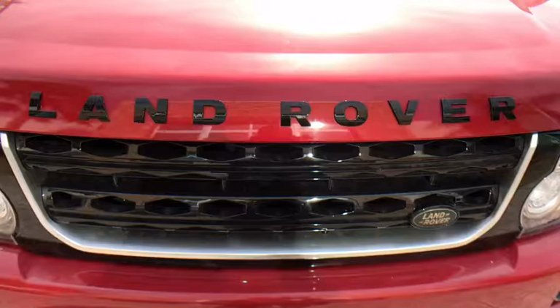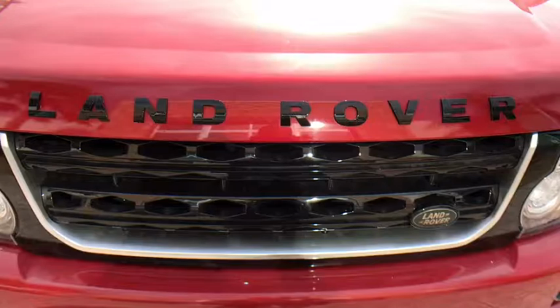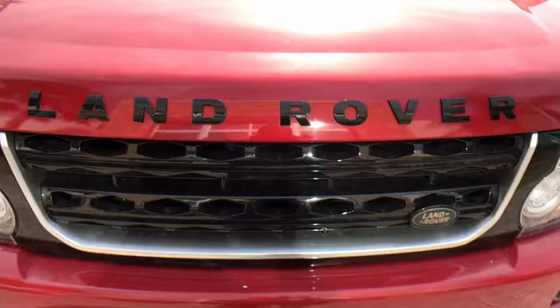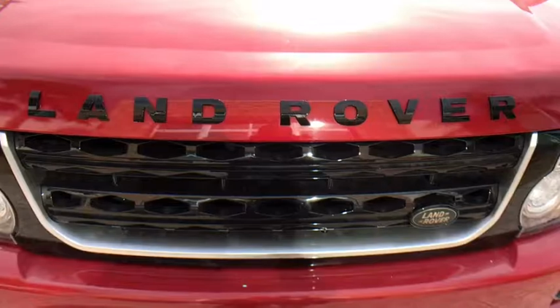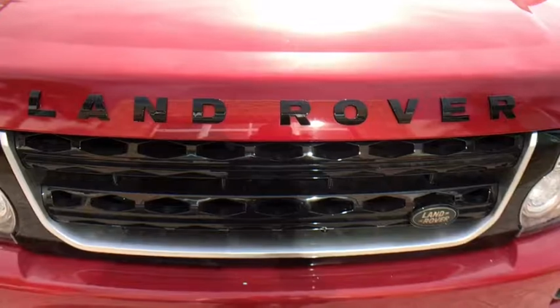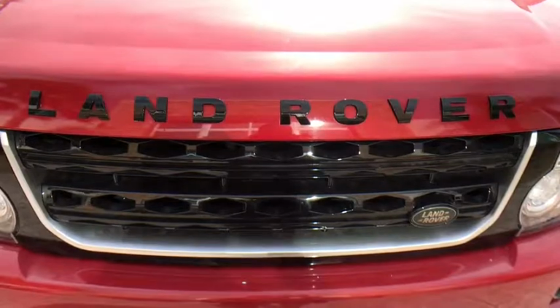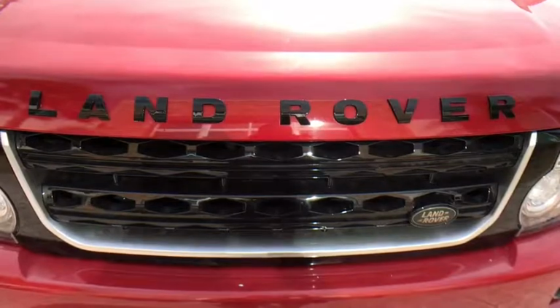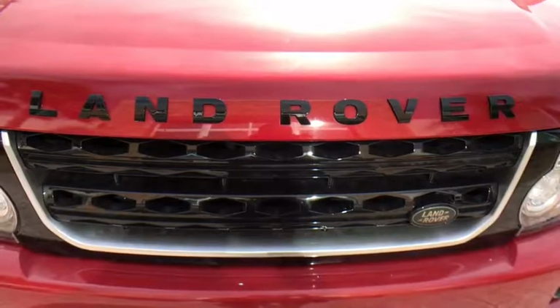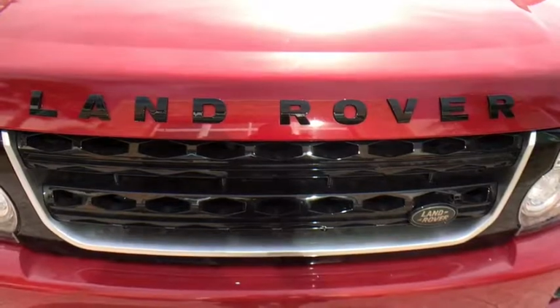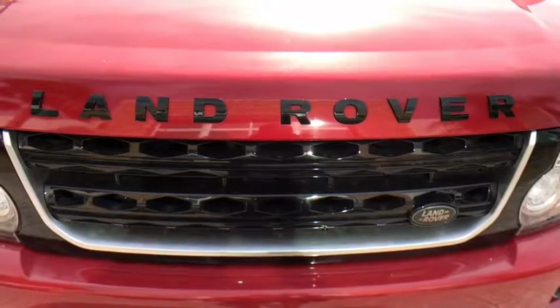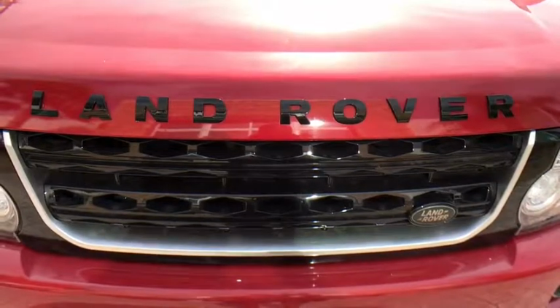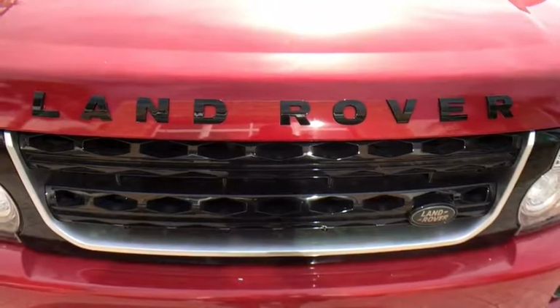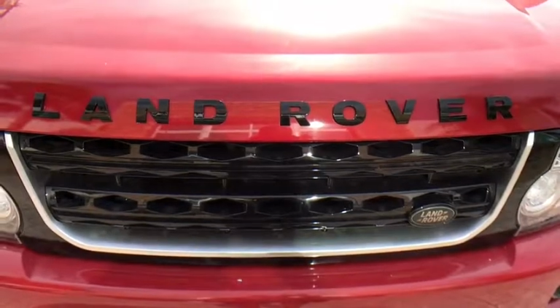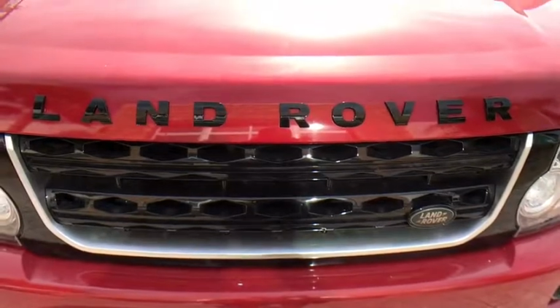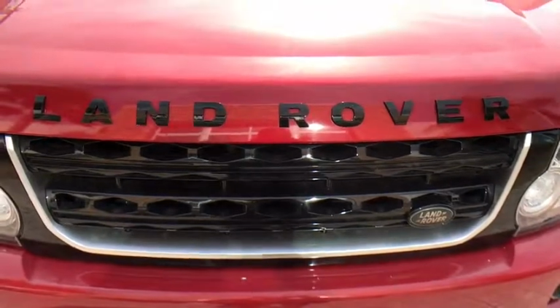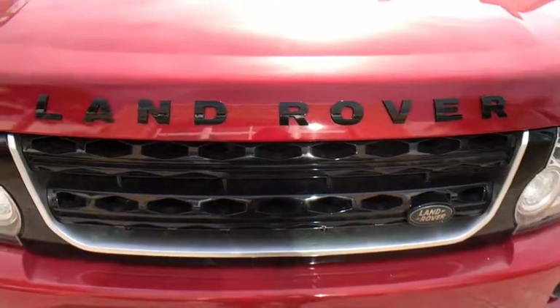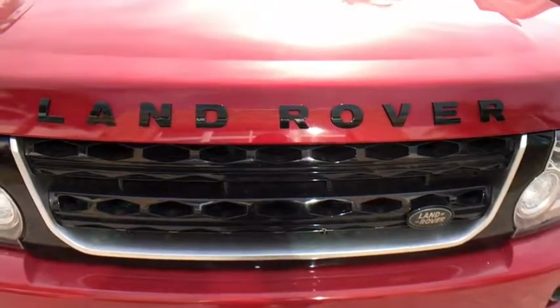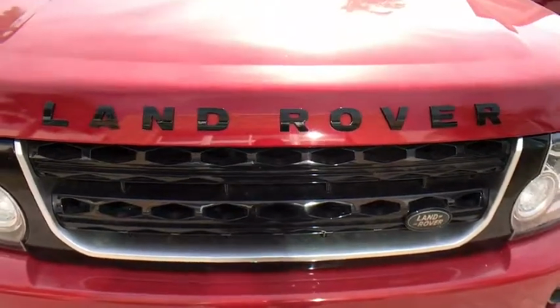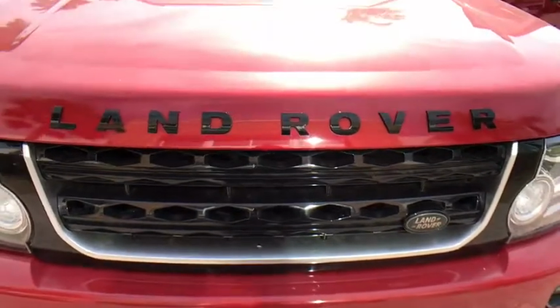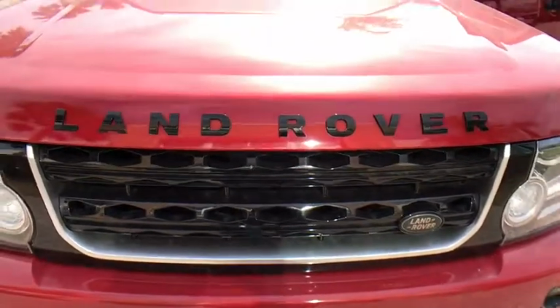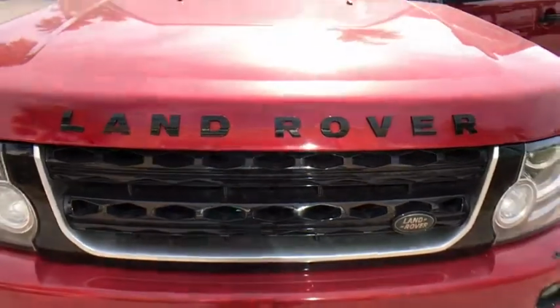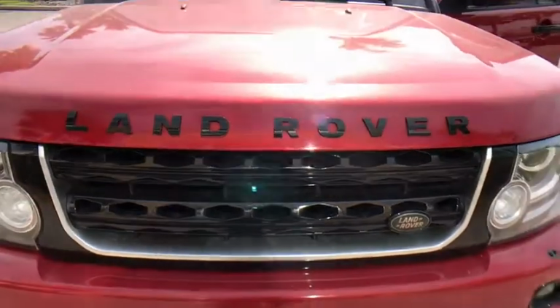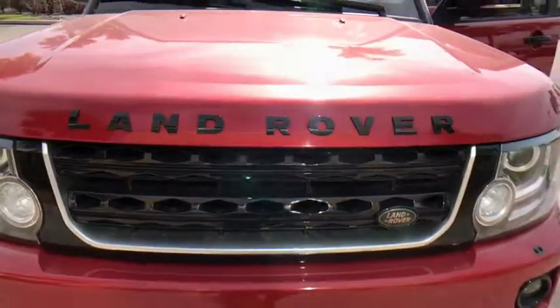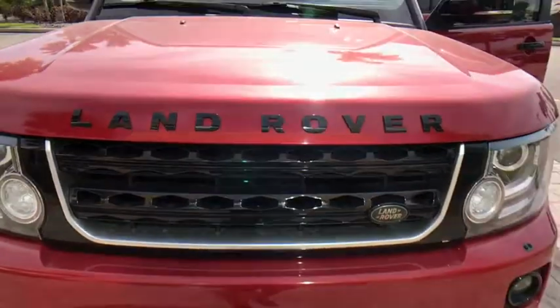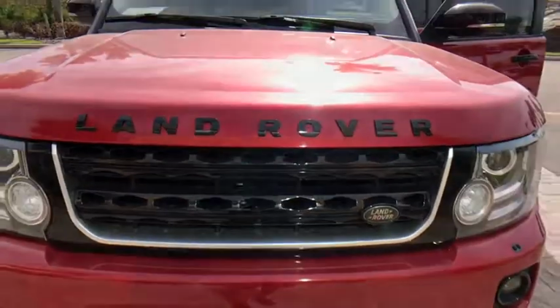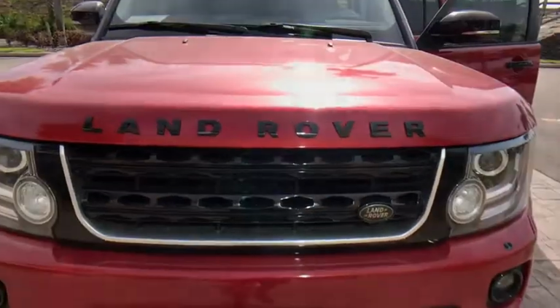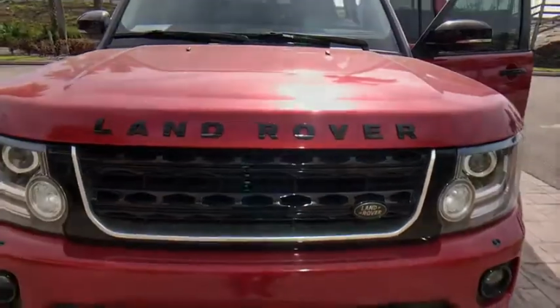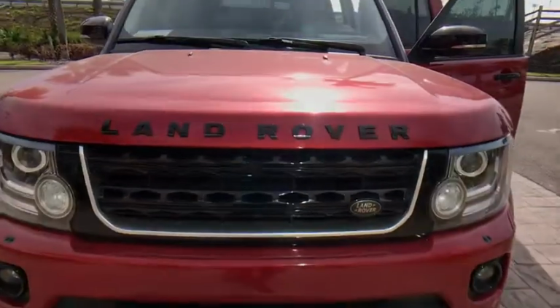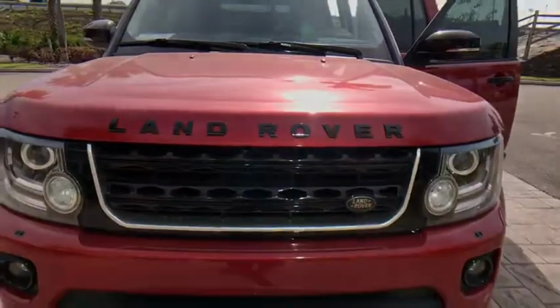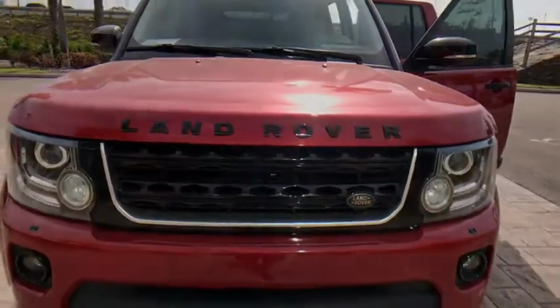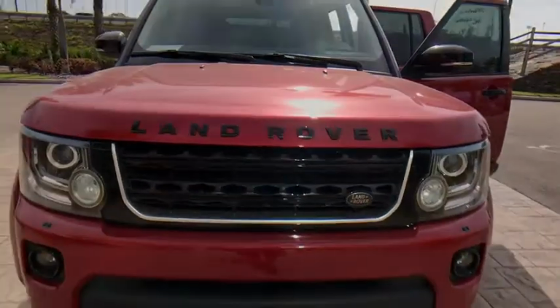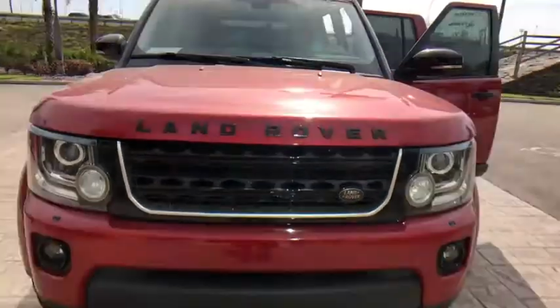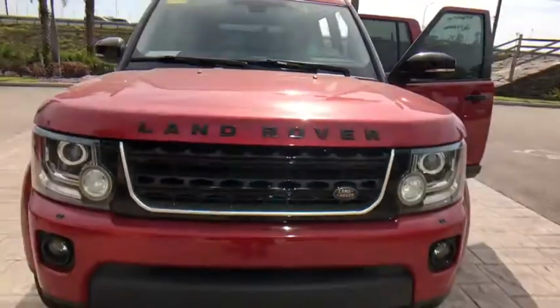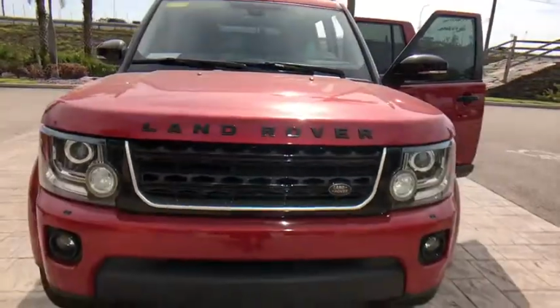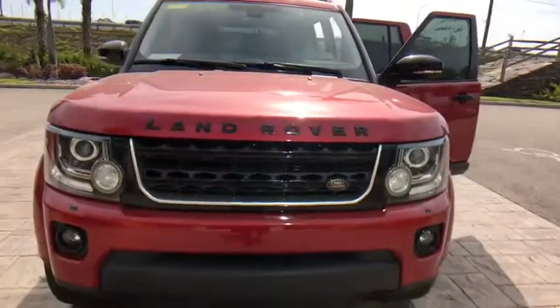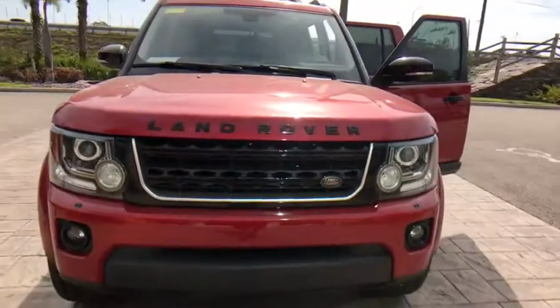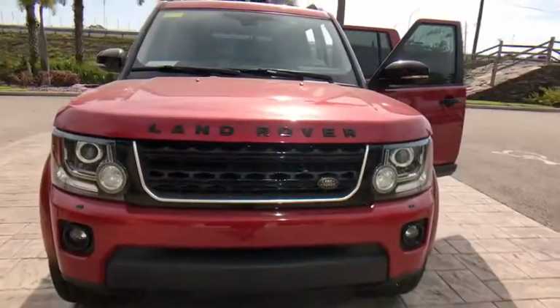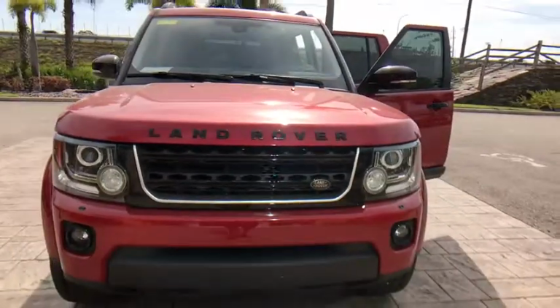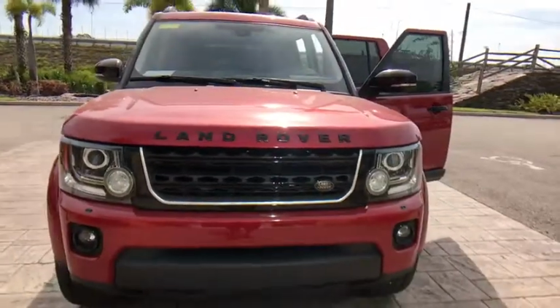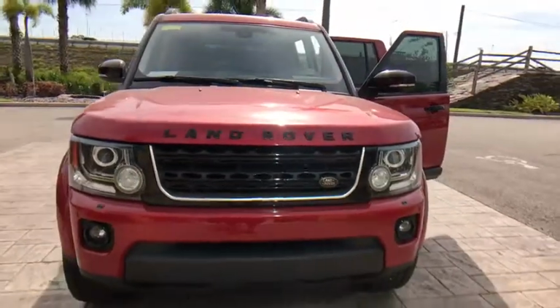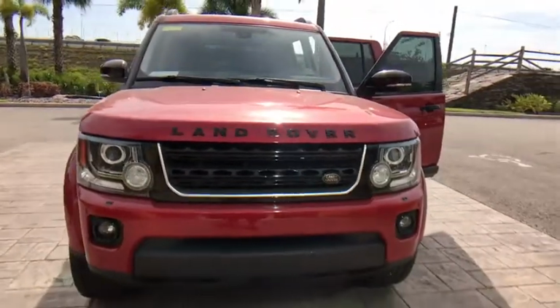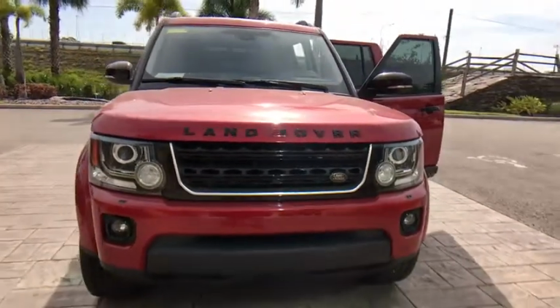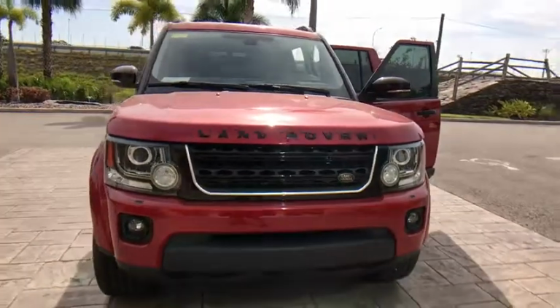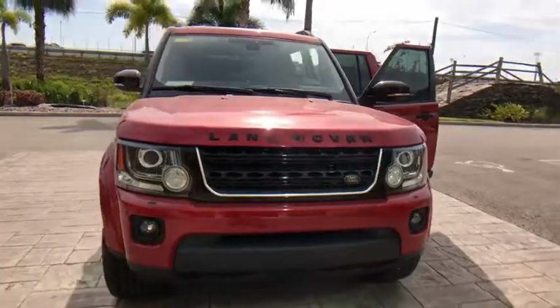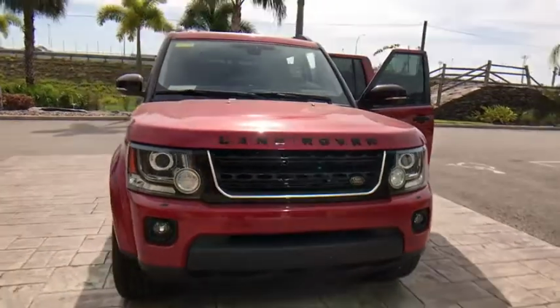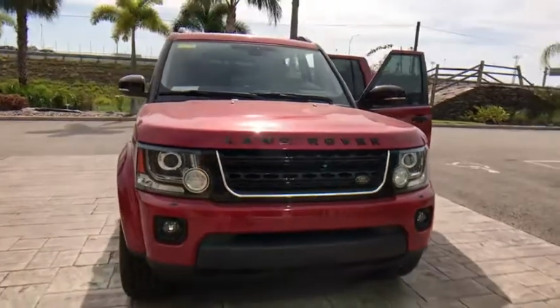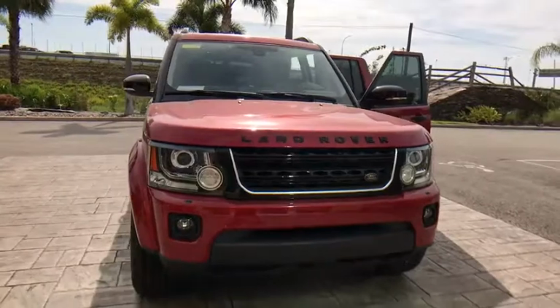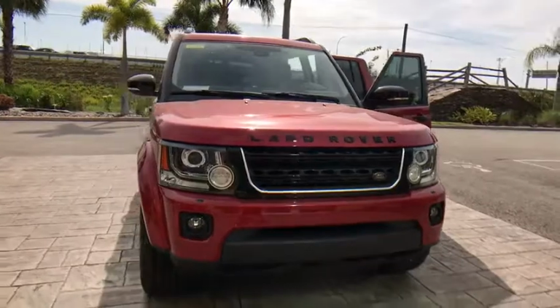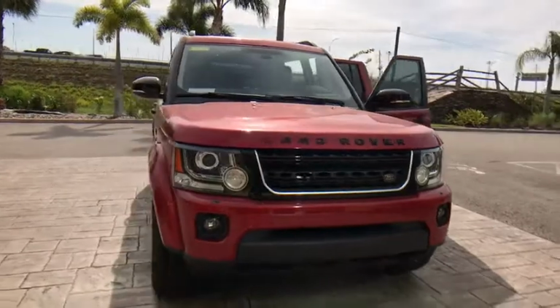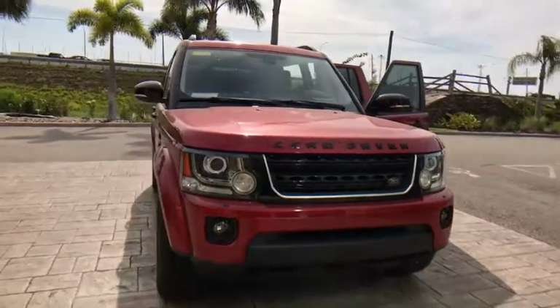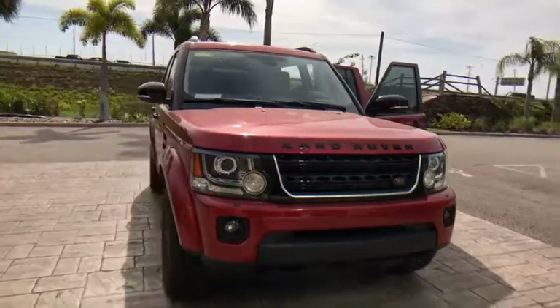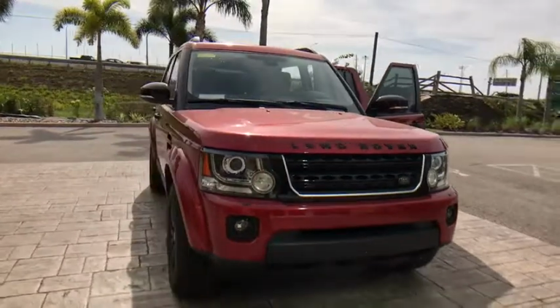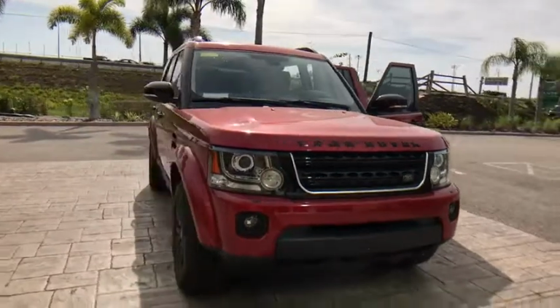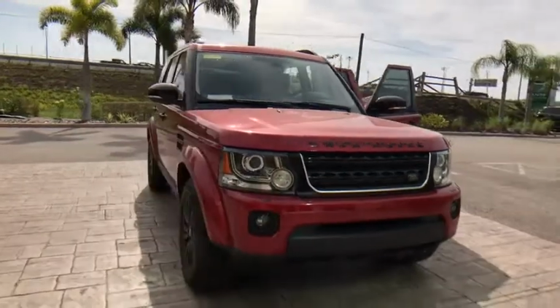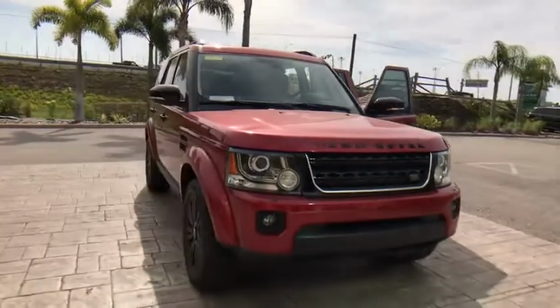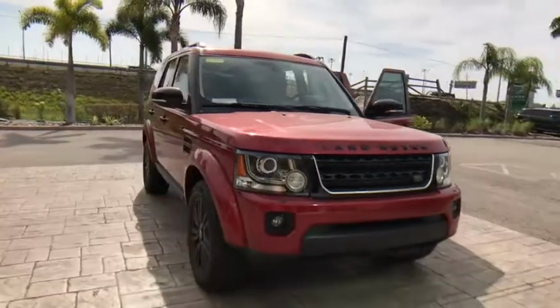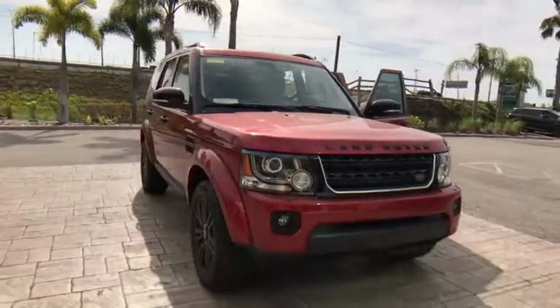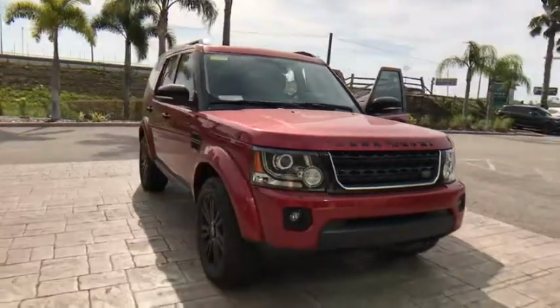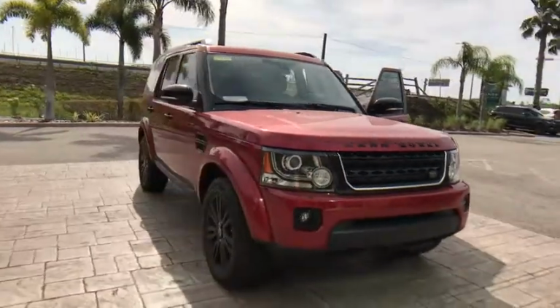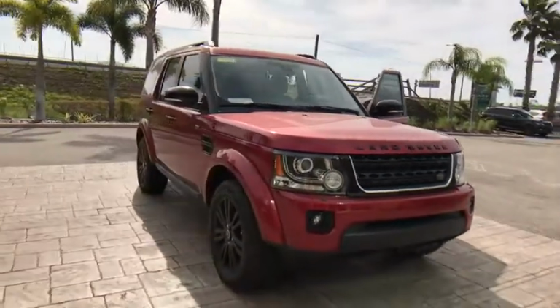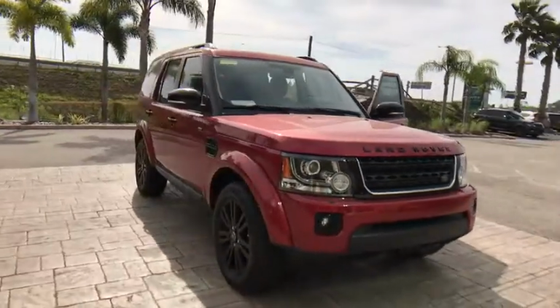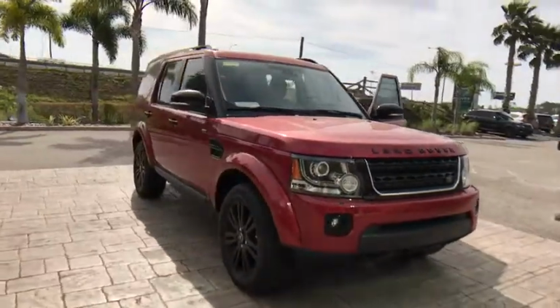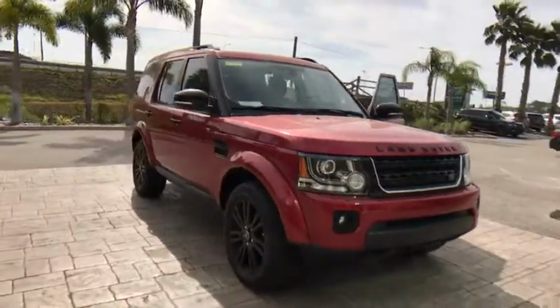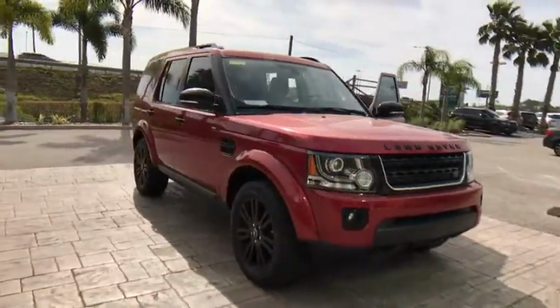The 2014 Land Rover LR4. Rockies? Check. Himalayas? Check. What else you got?